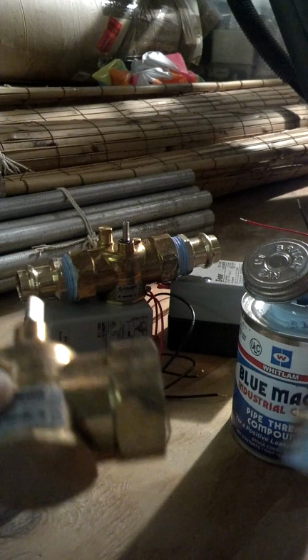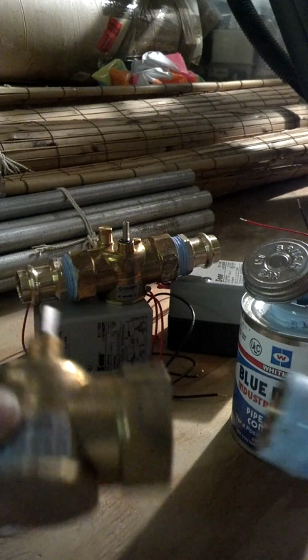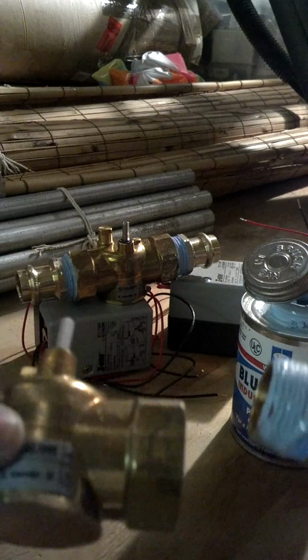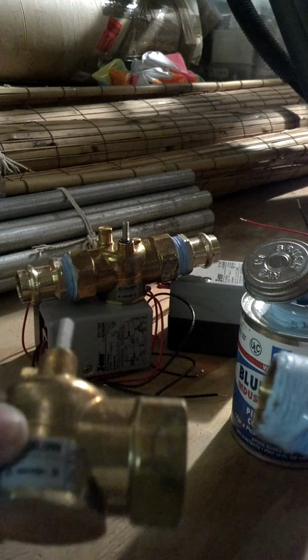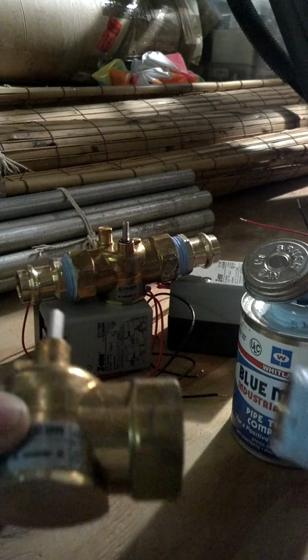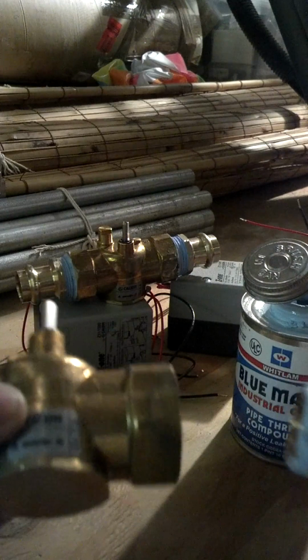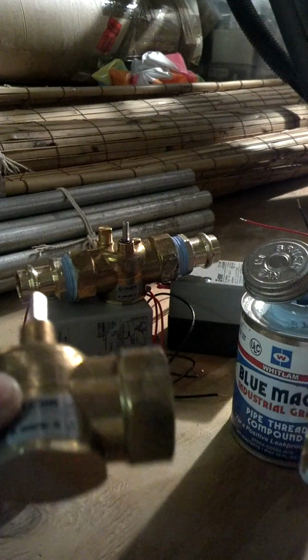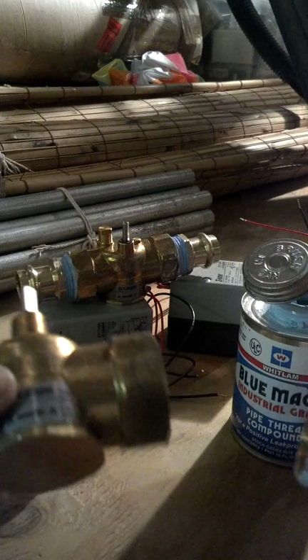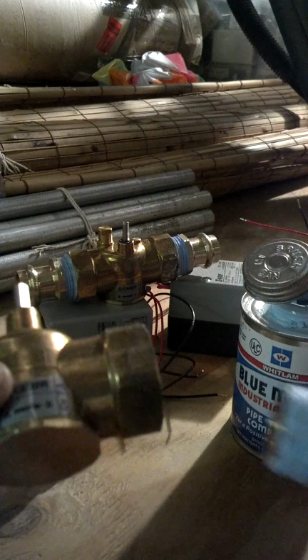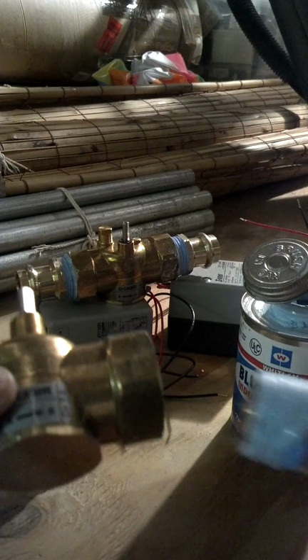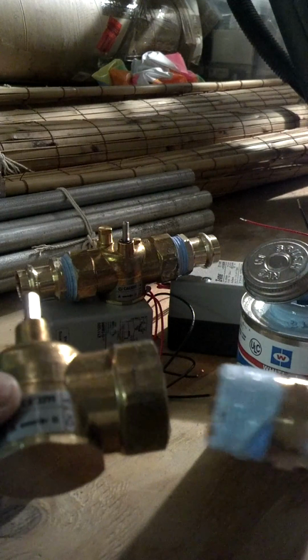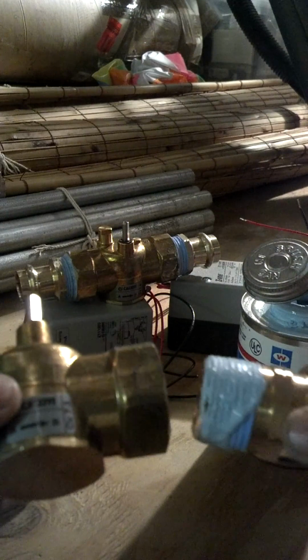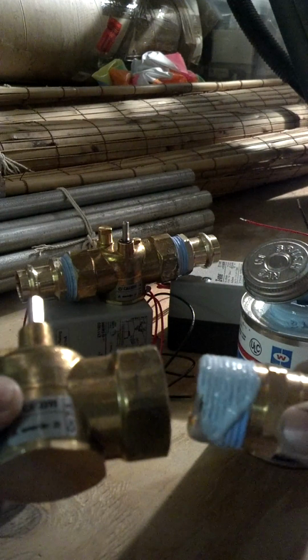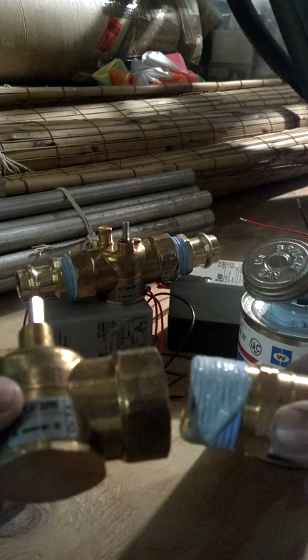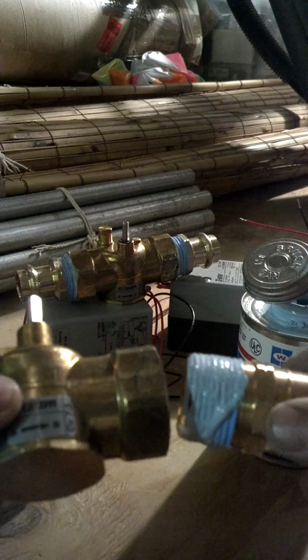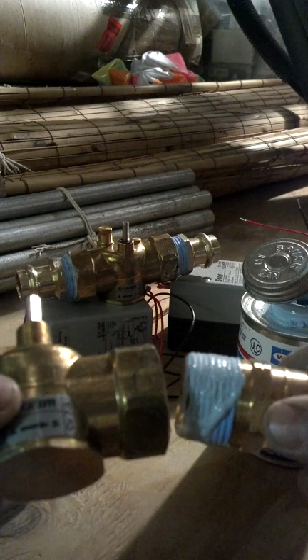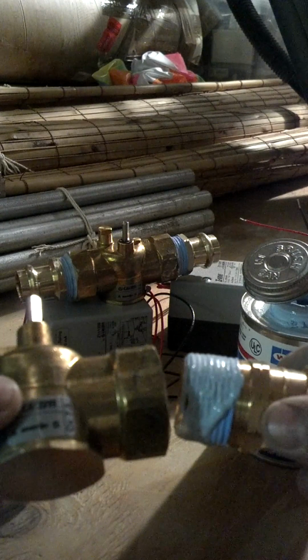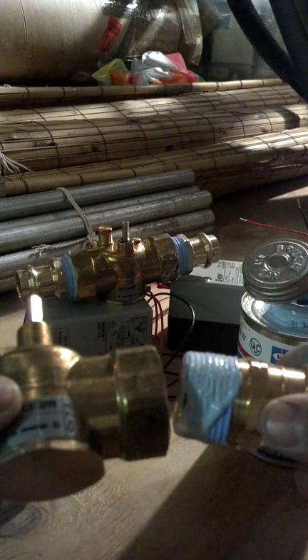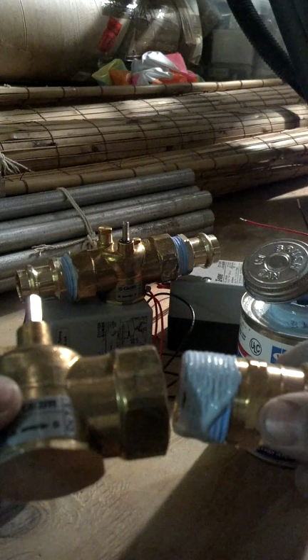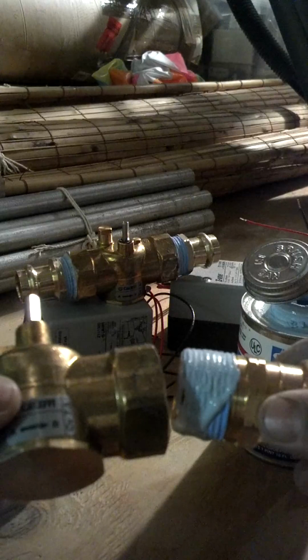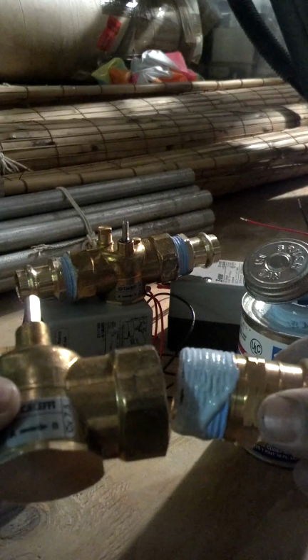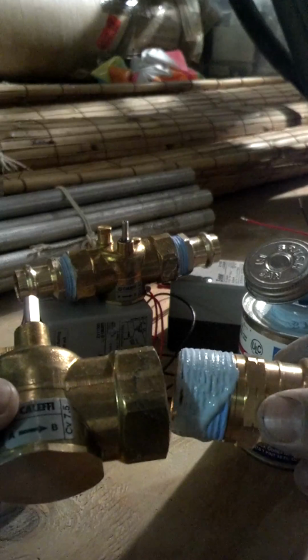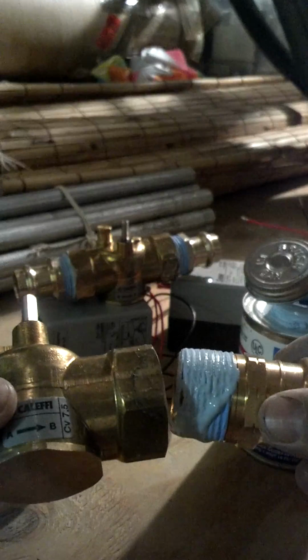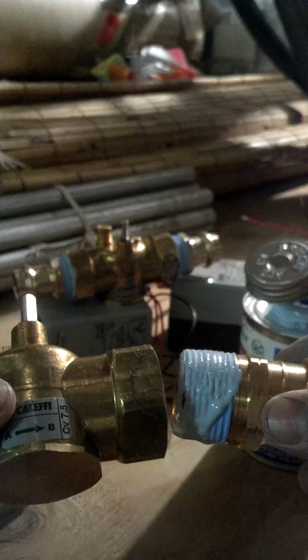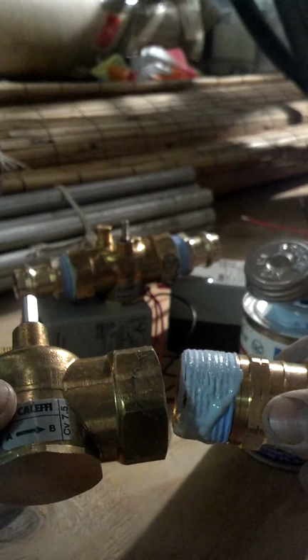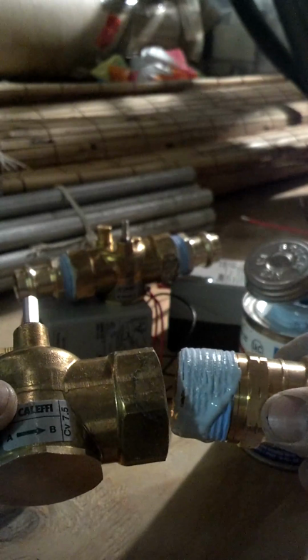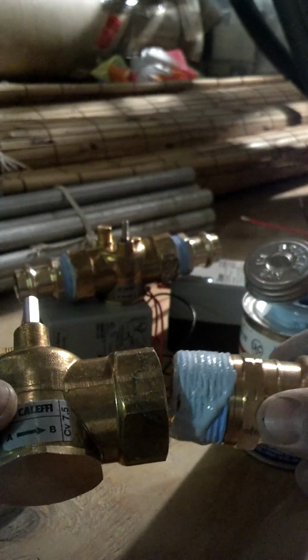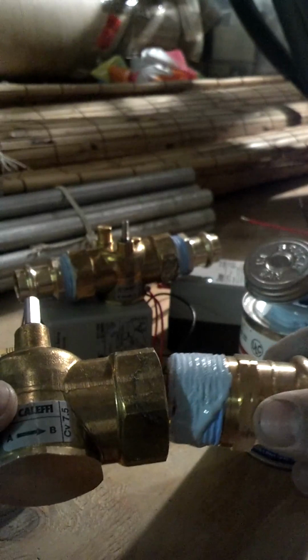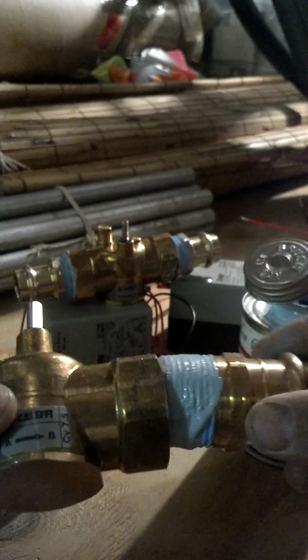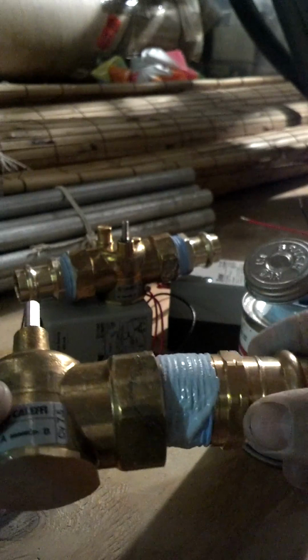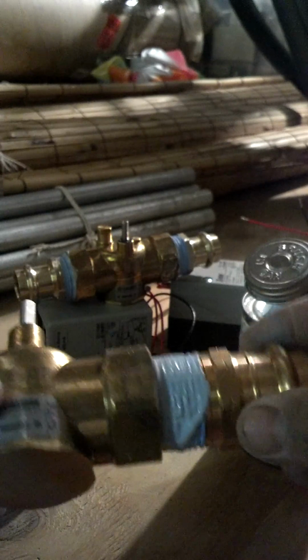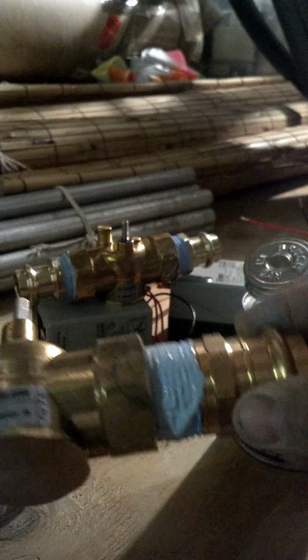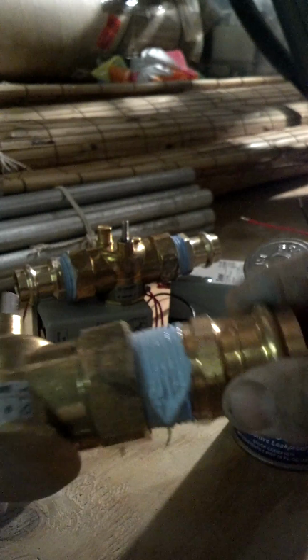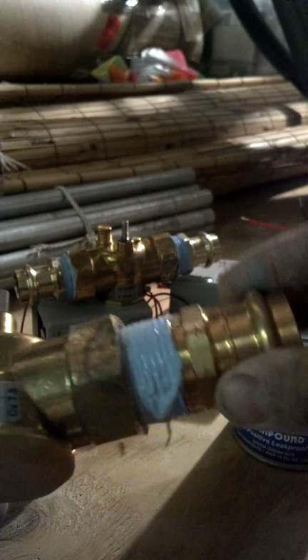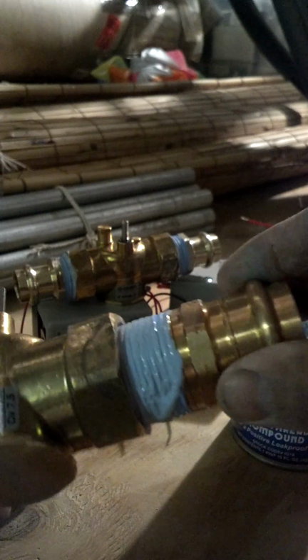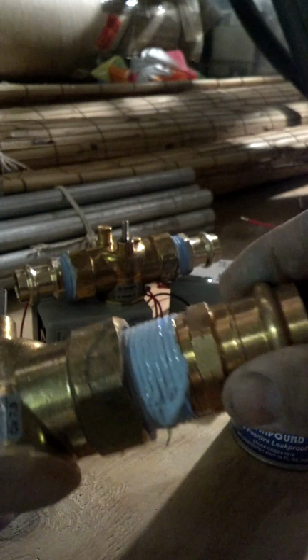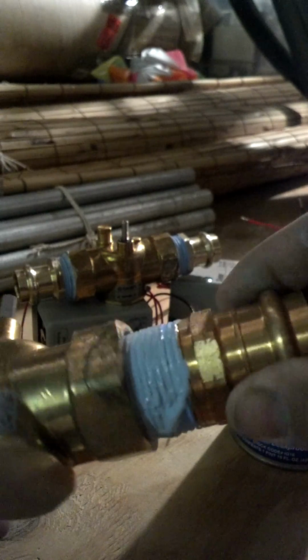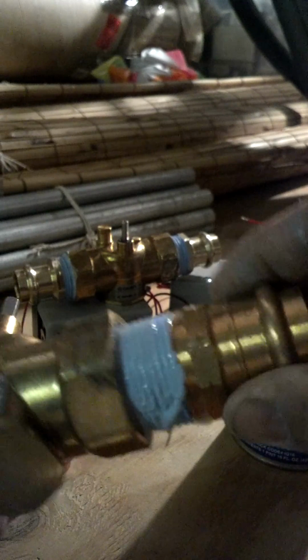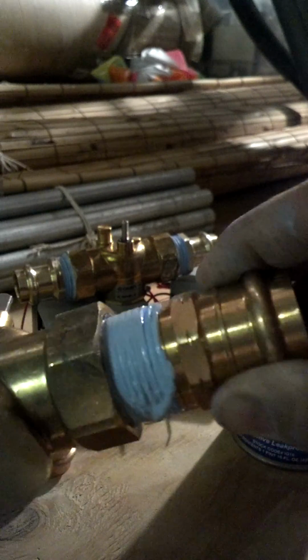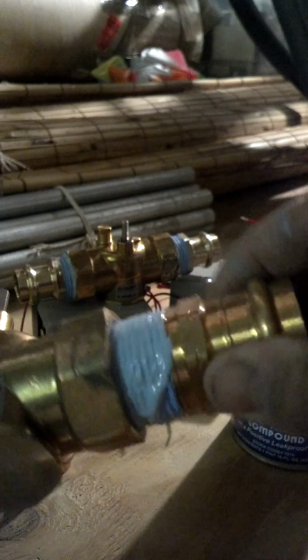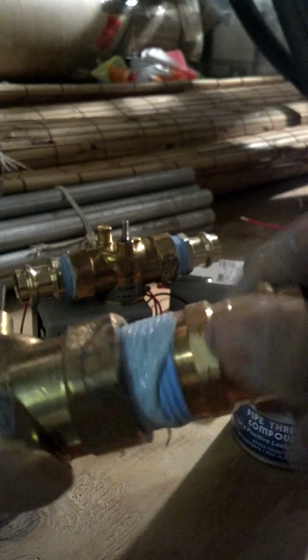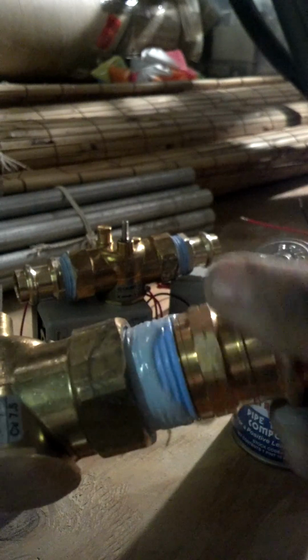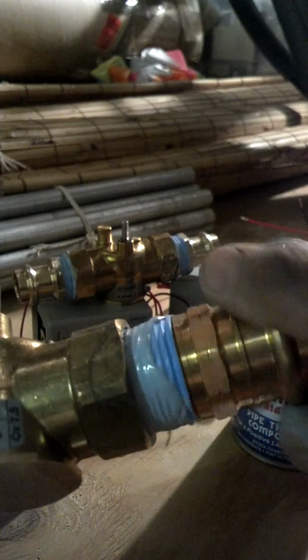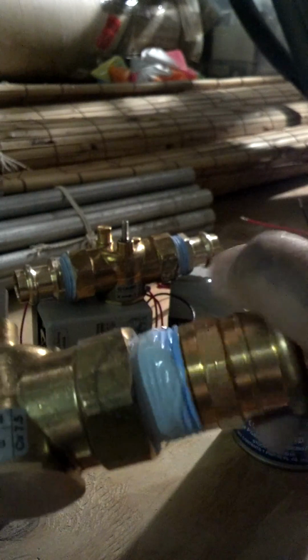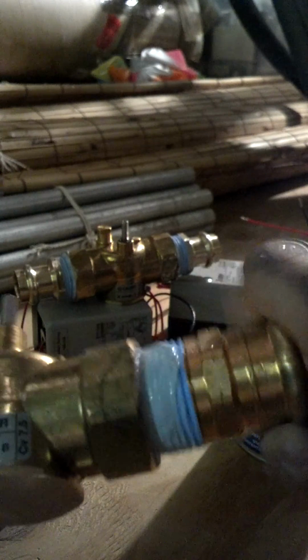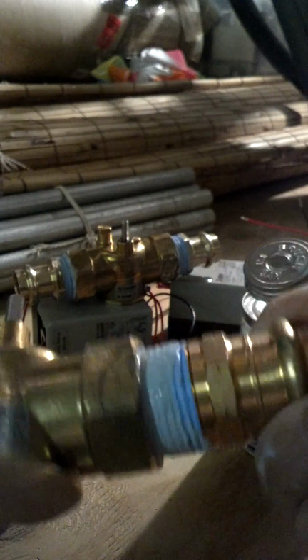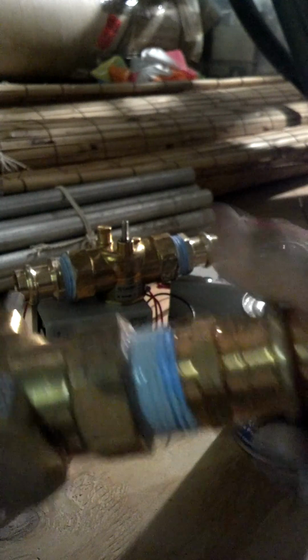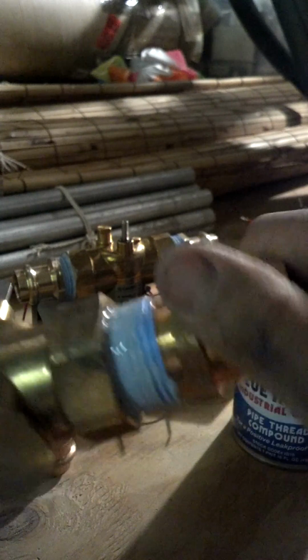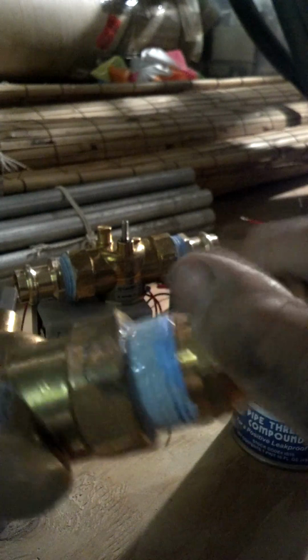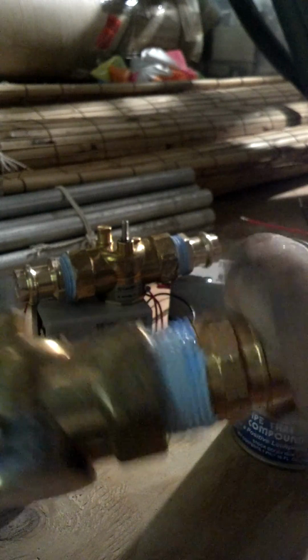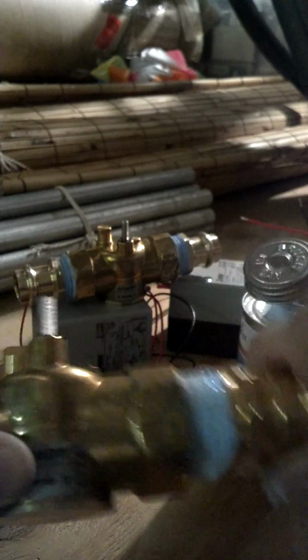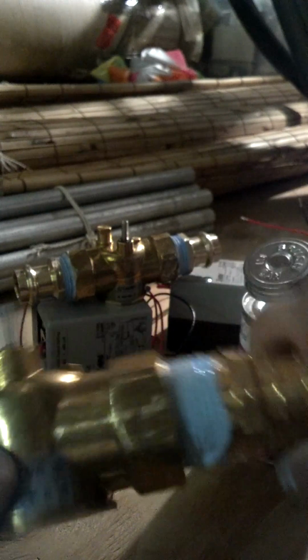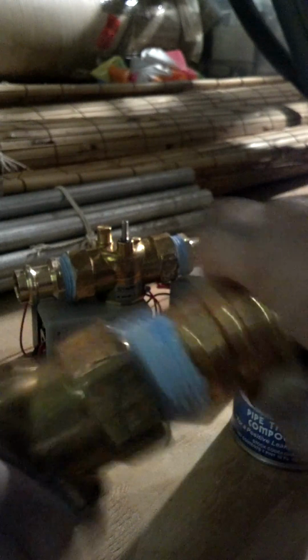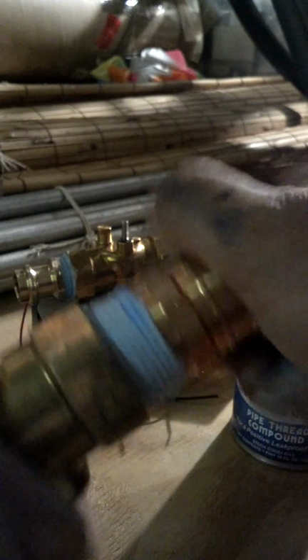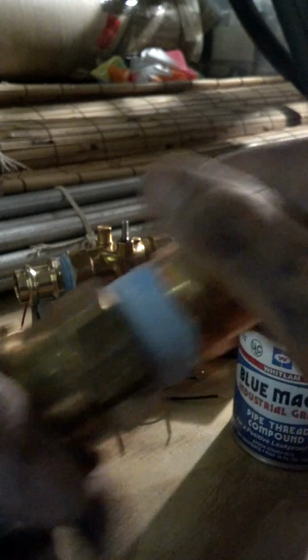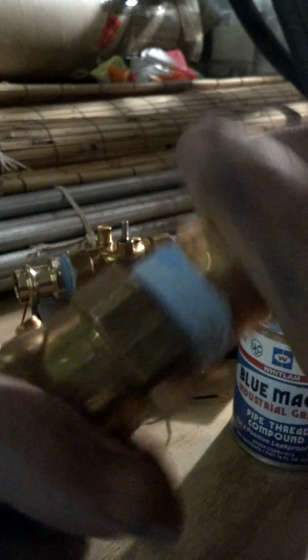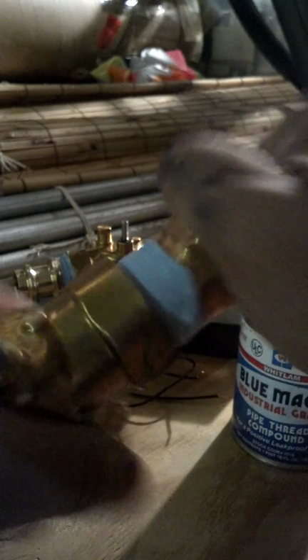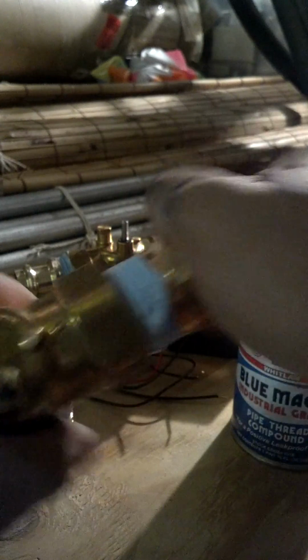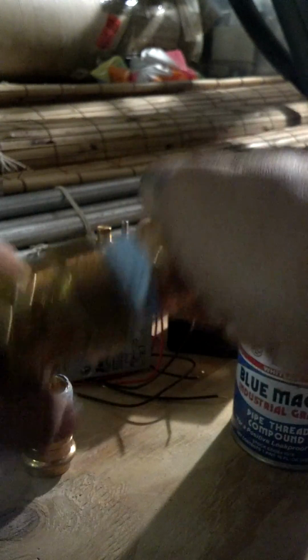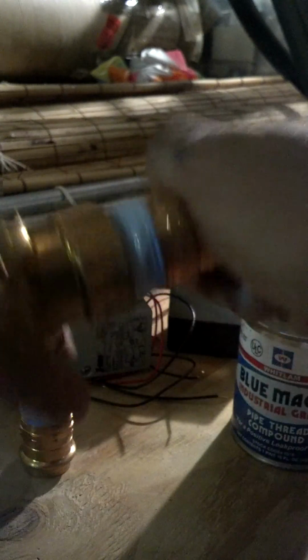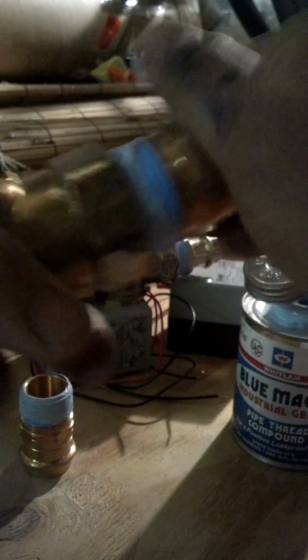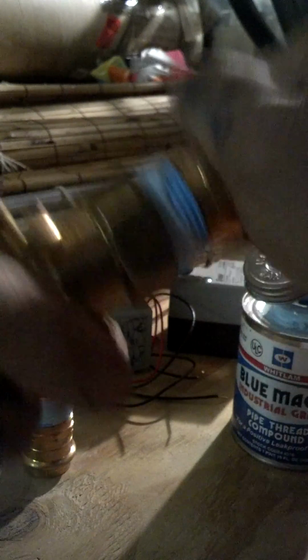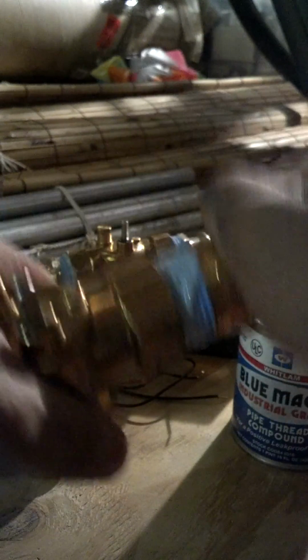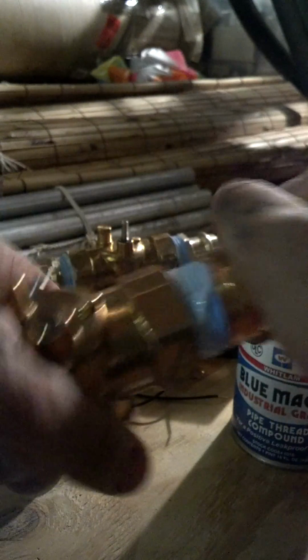Then I'm going to get my fitting and my valve, insert and twist. I'm going to hand-tie them first.